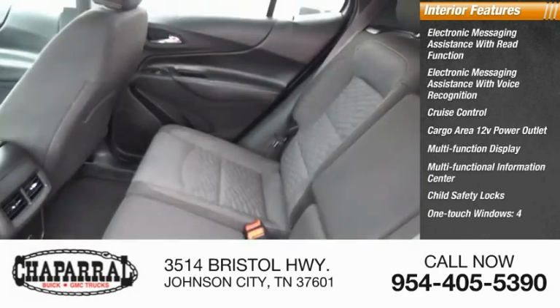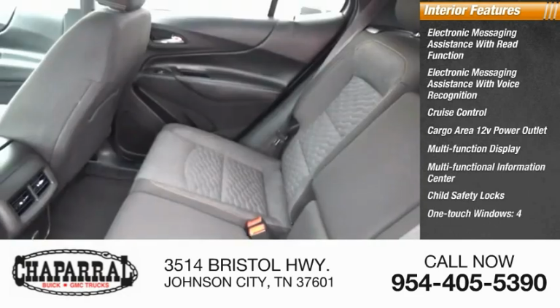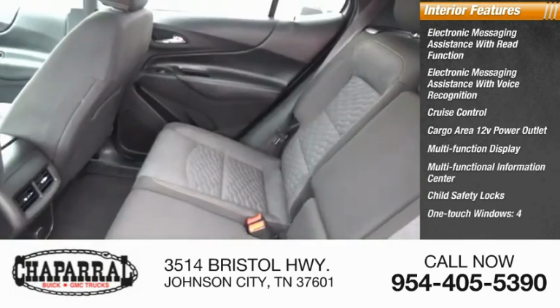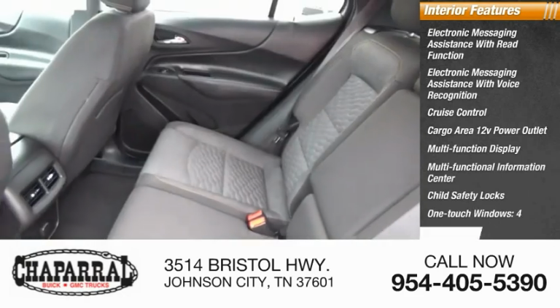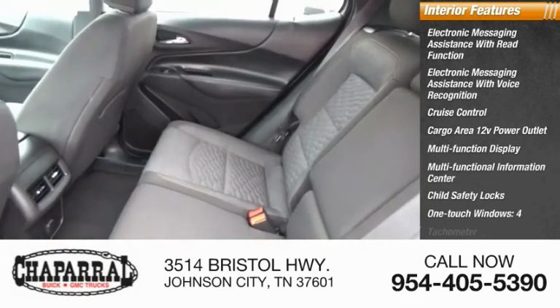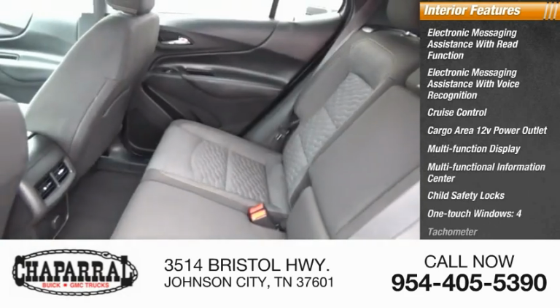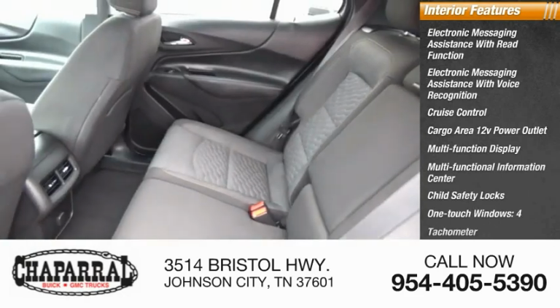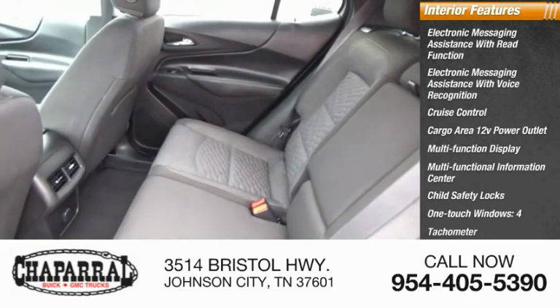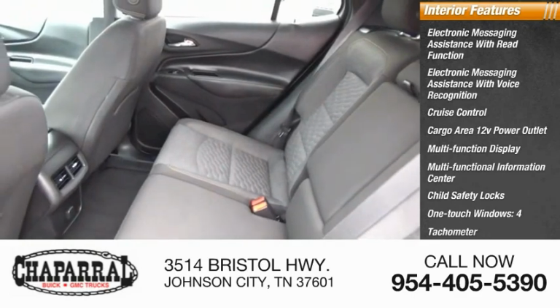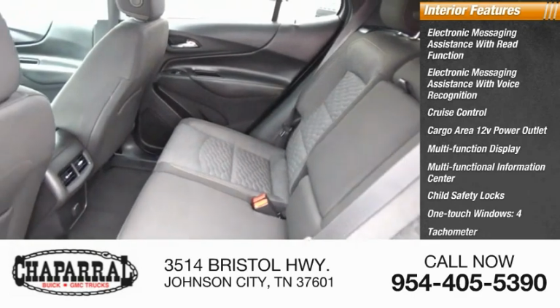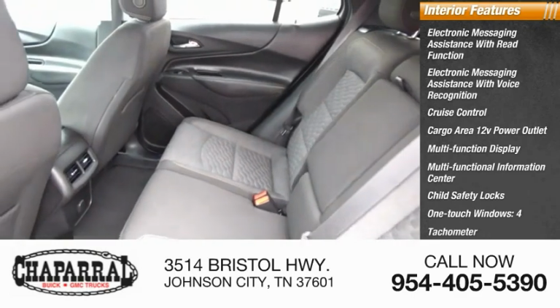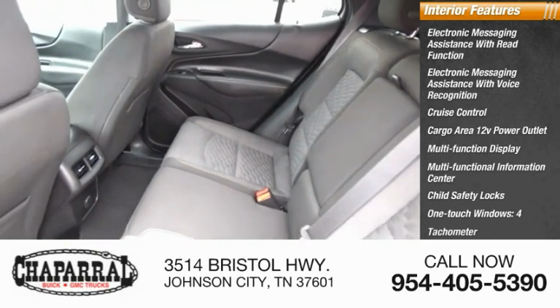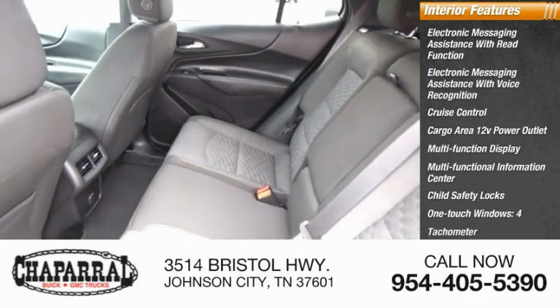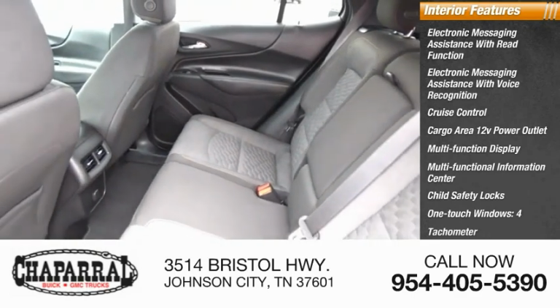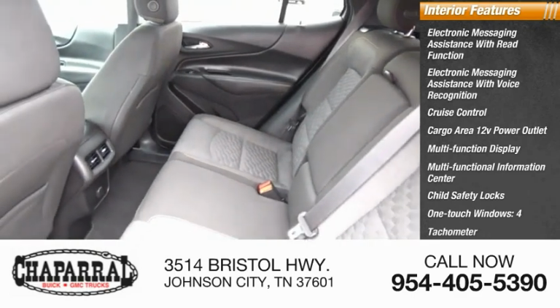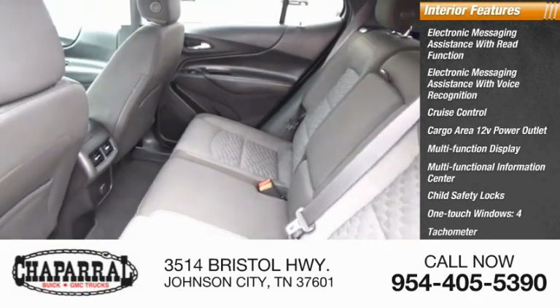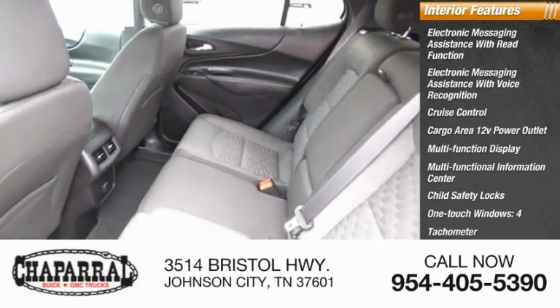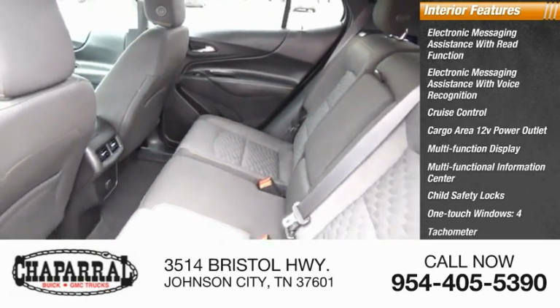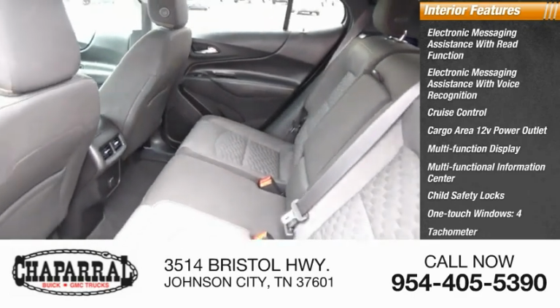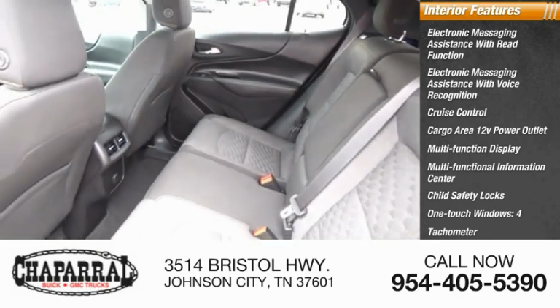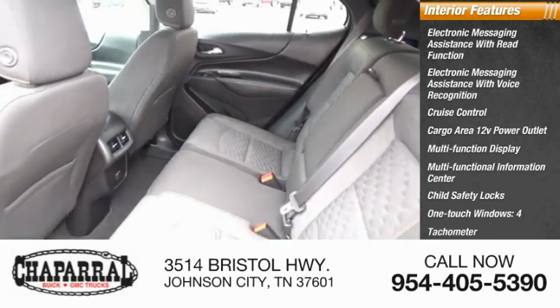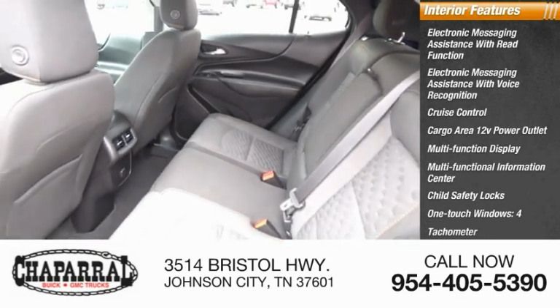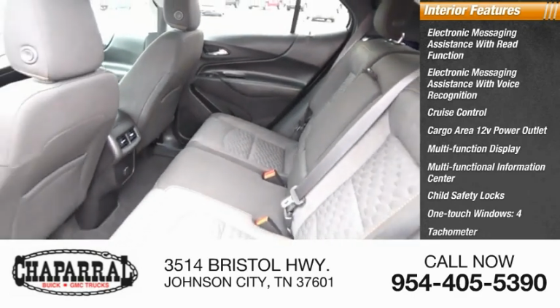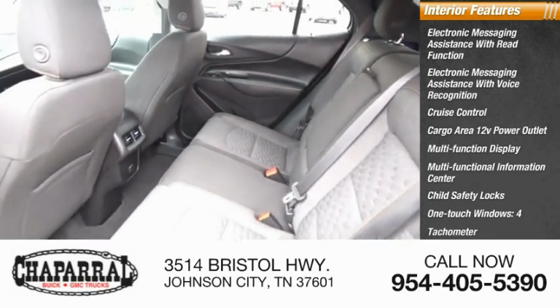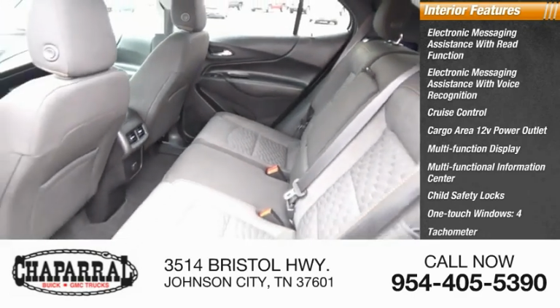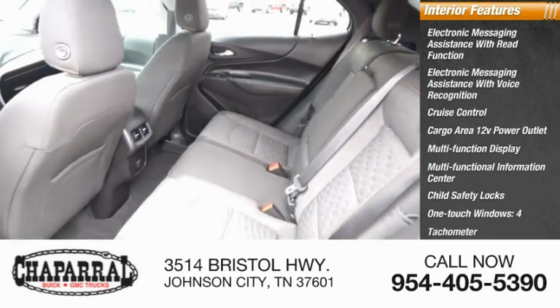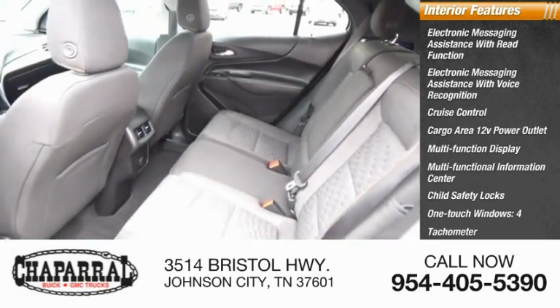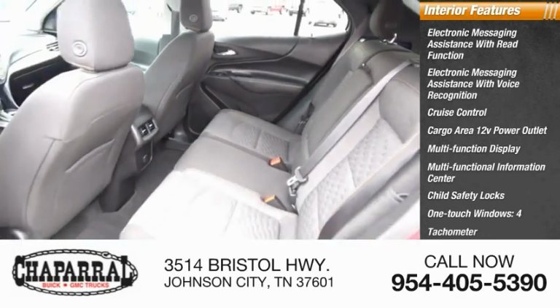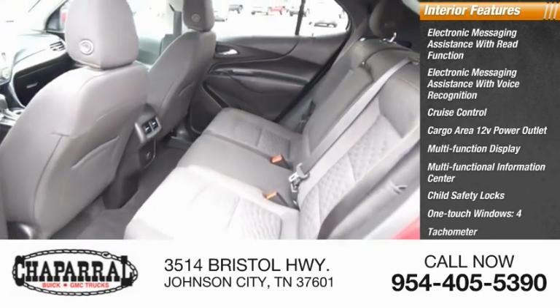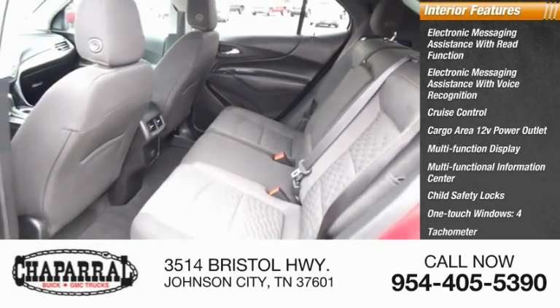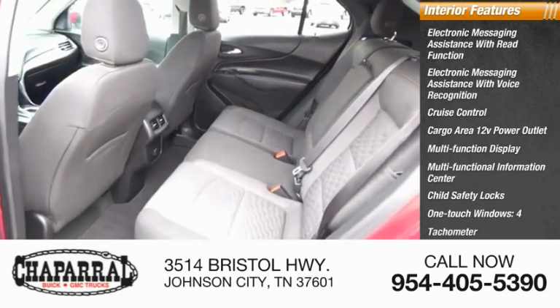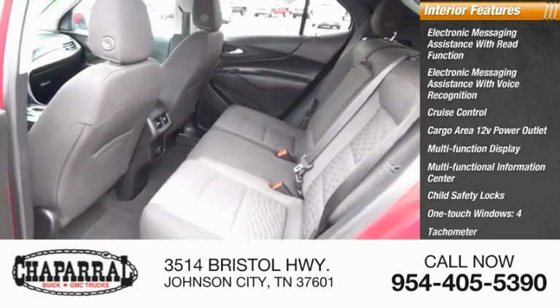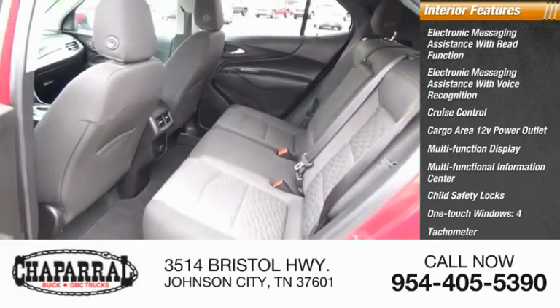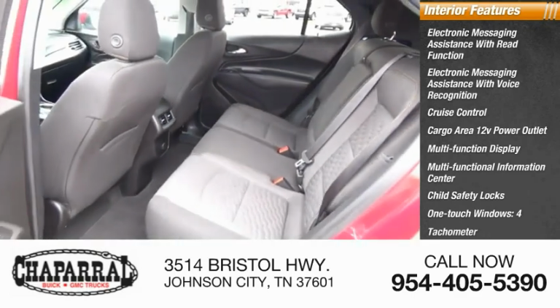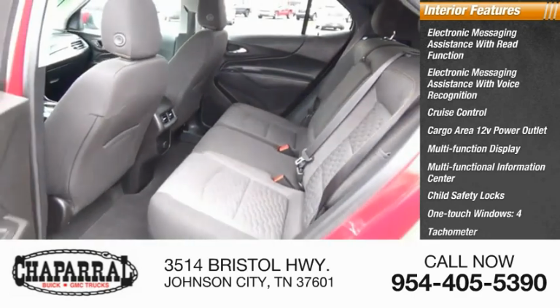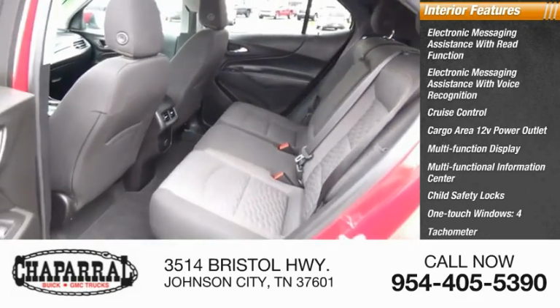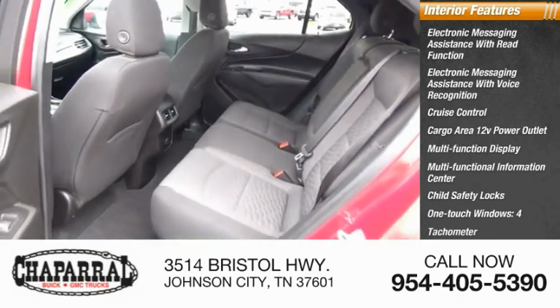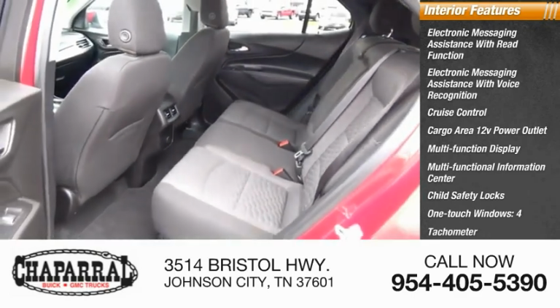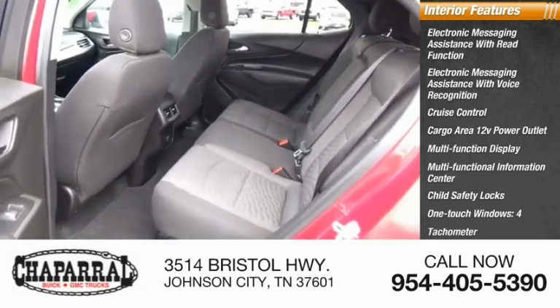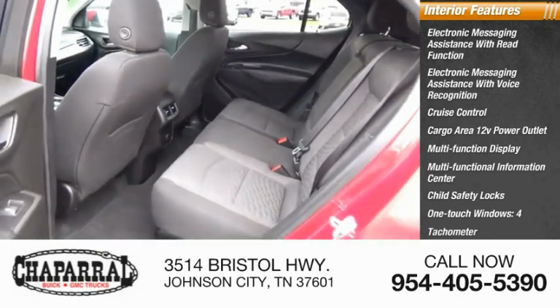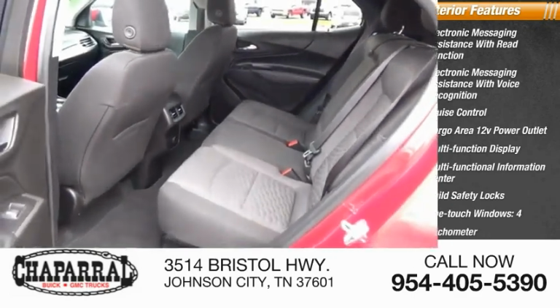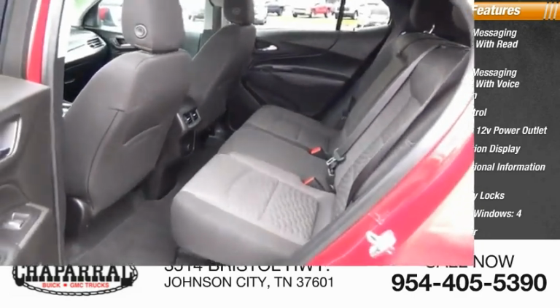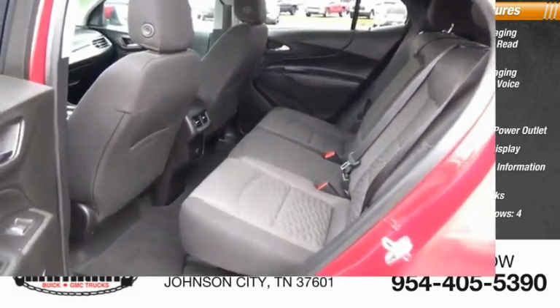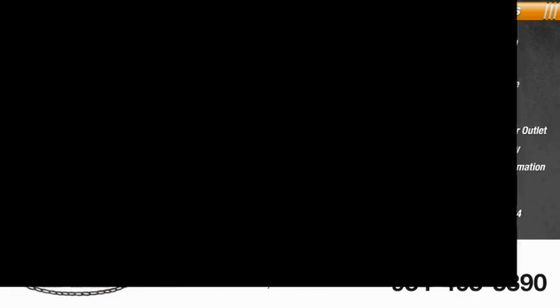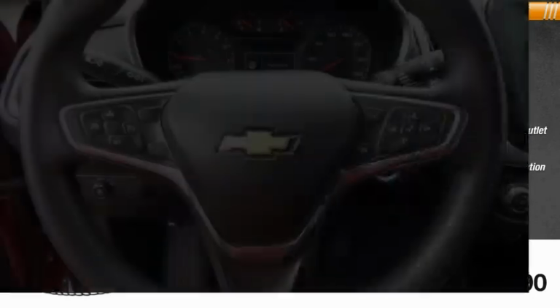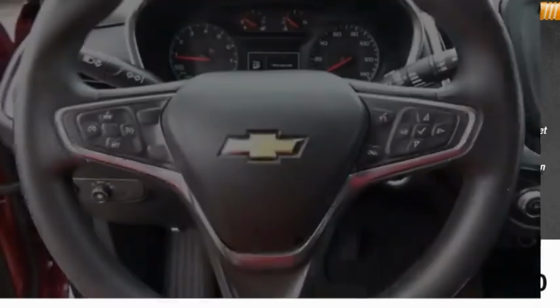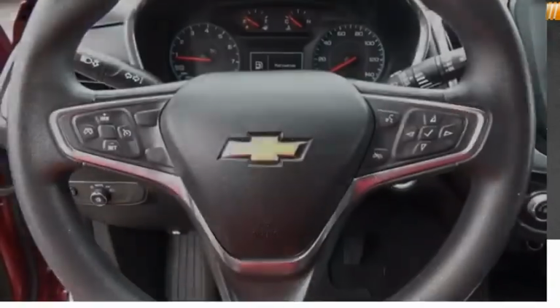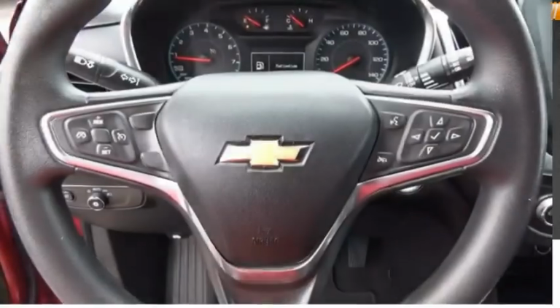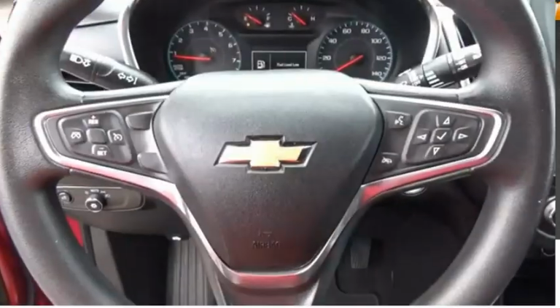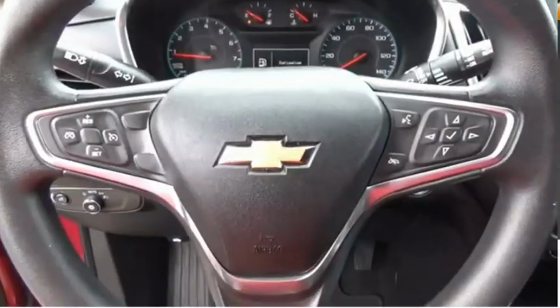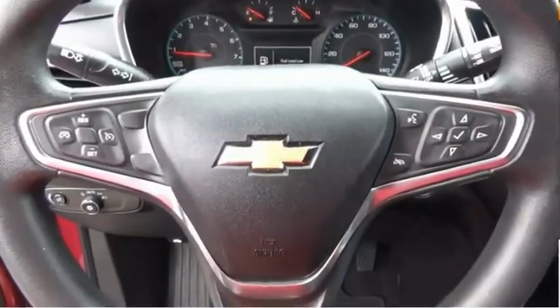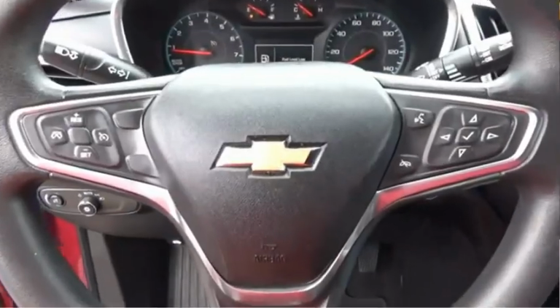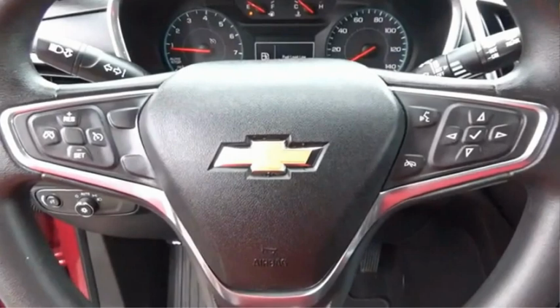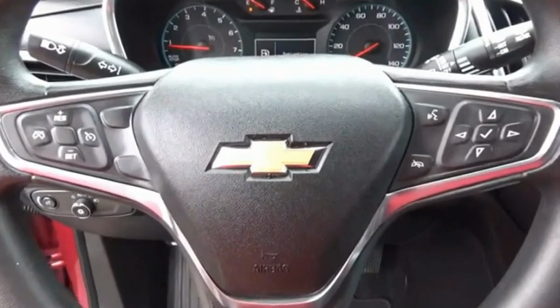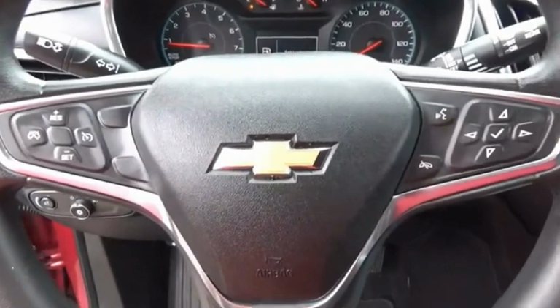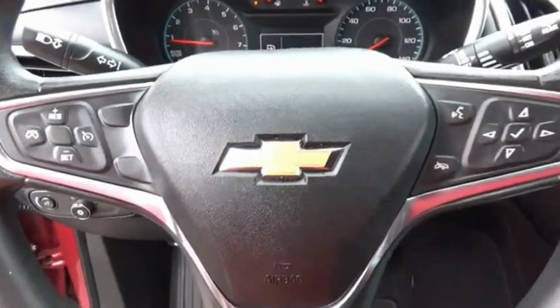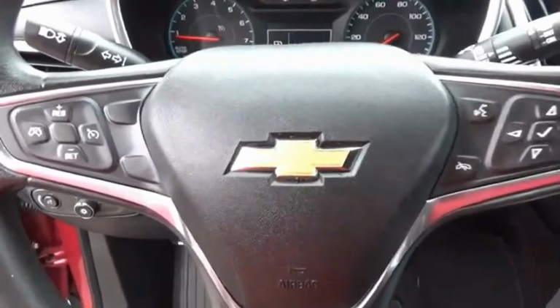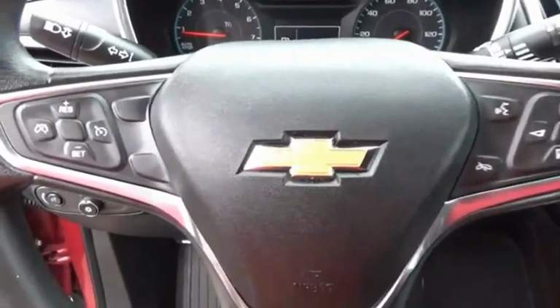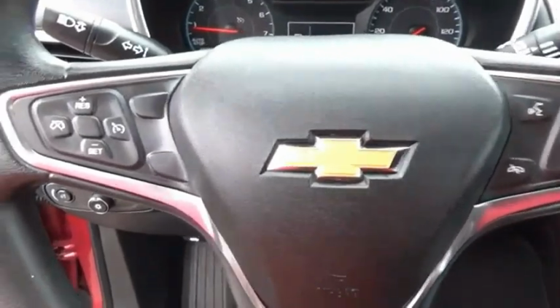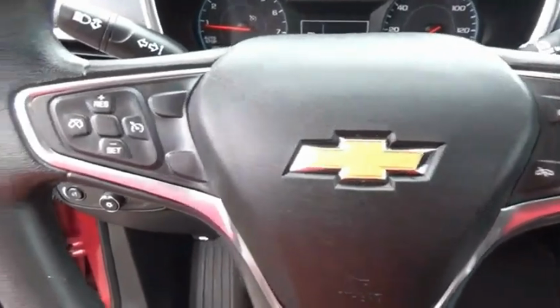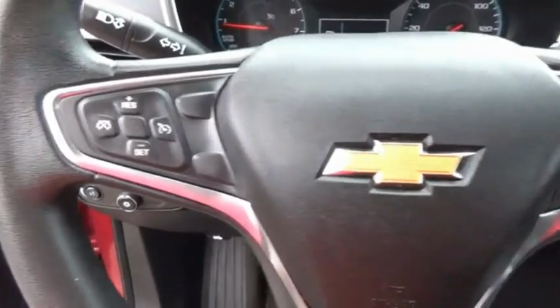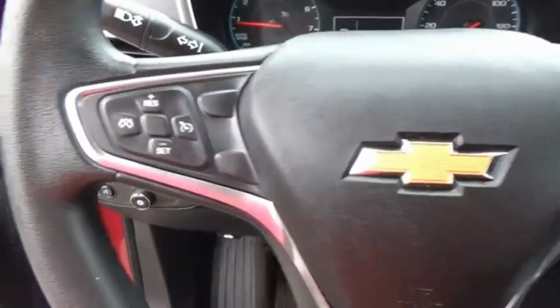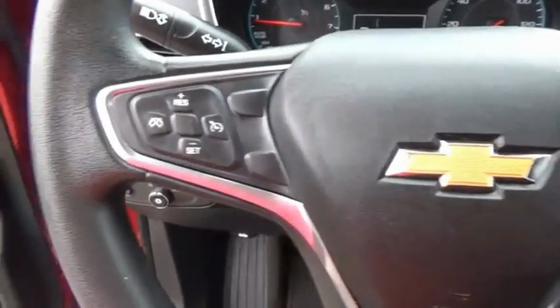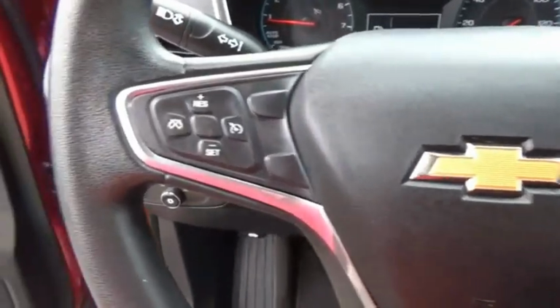Four airbags, tachometer, passenger occupant sensing deactivation. Your new ride is just a phone call away.